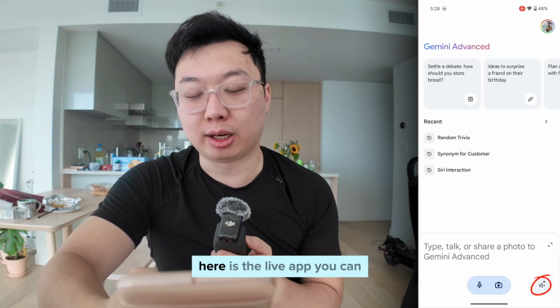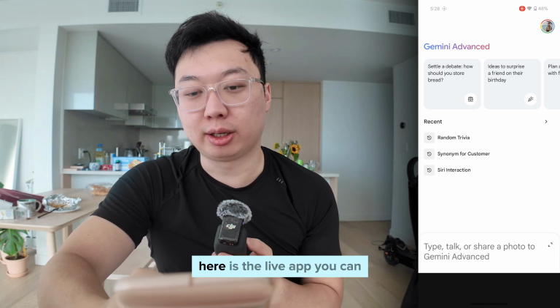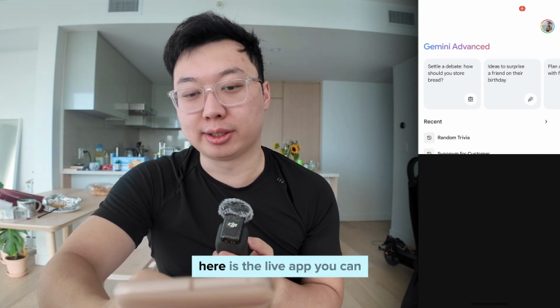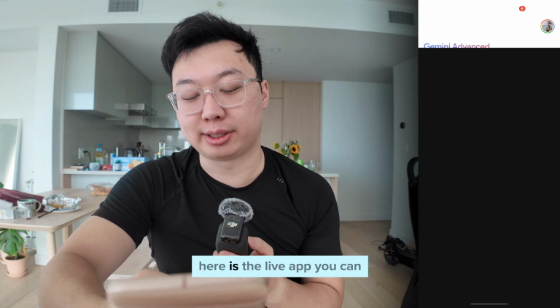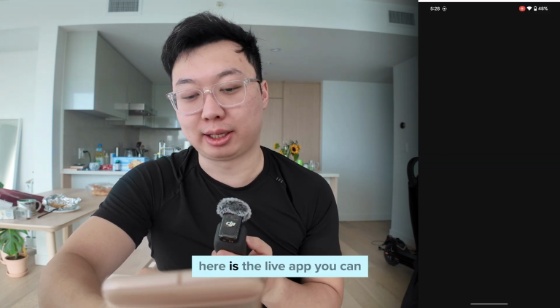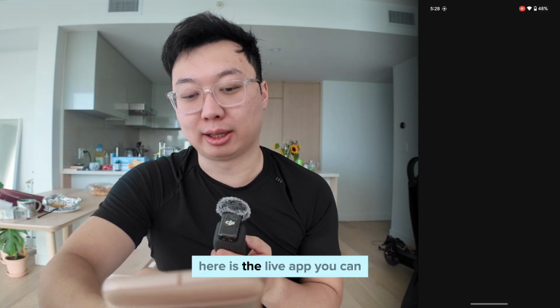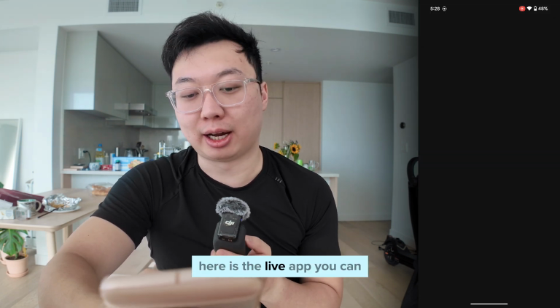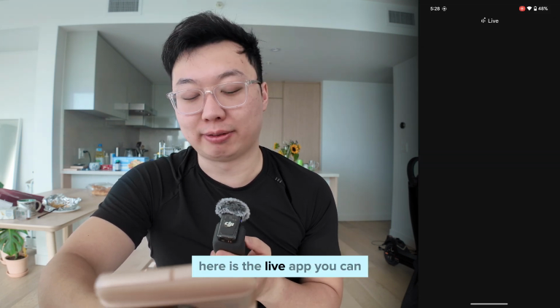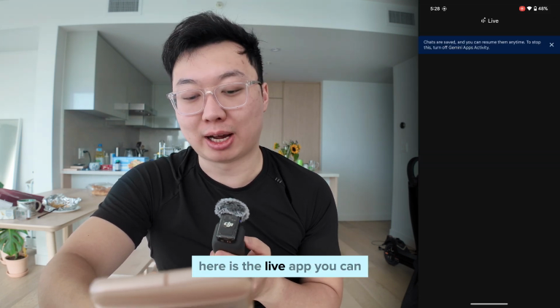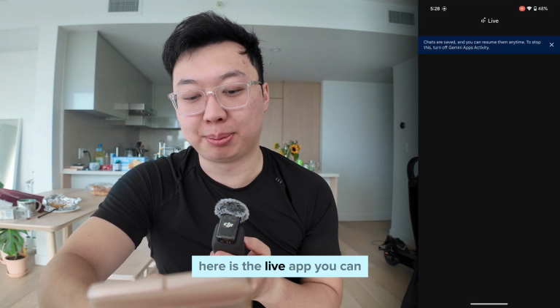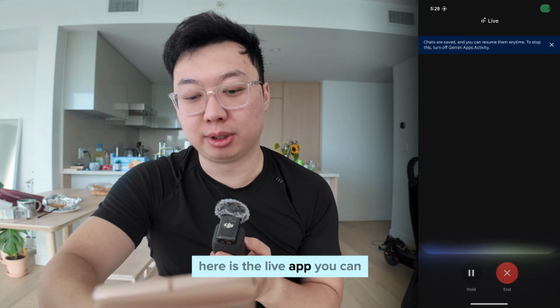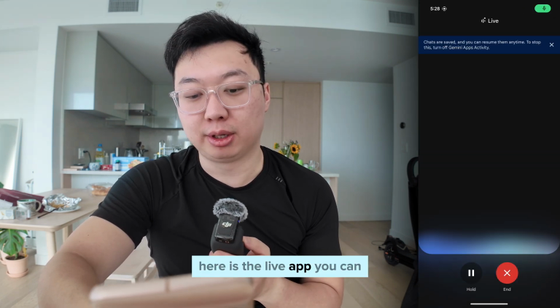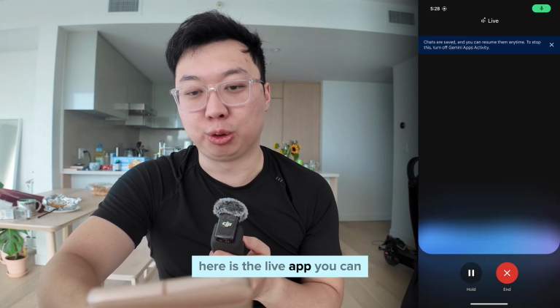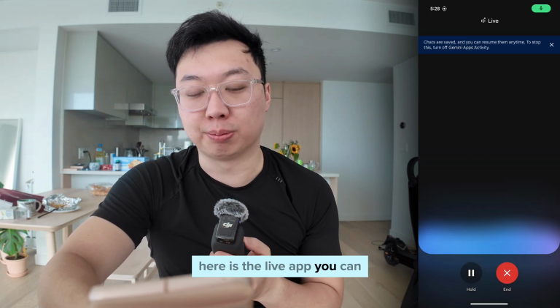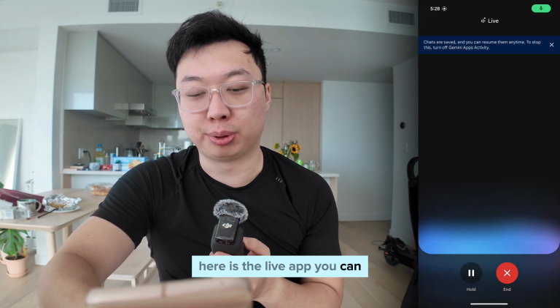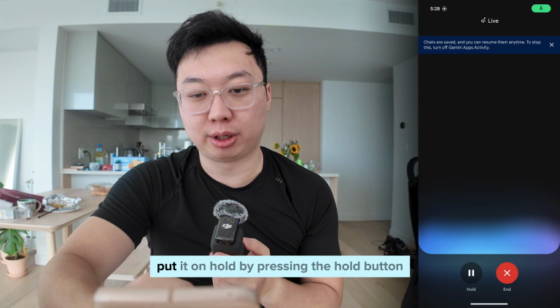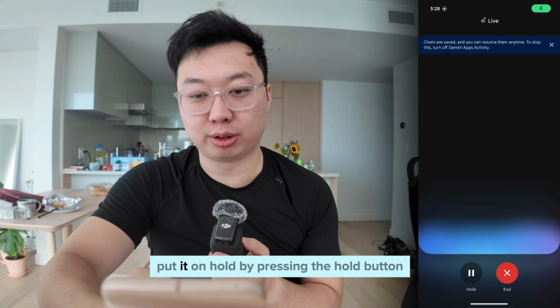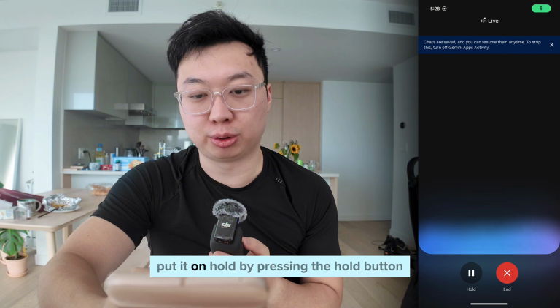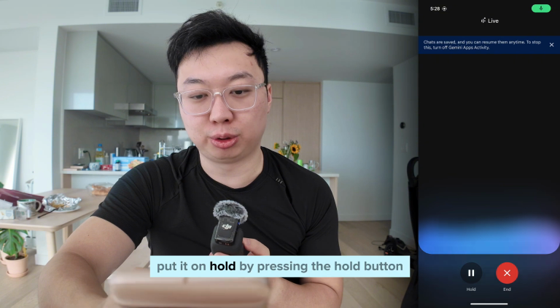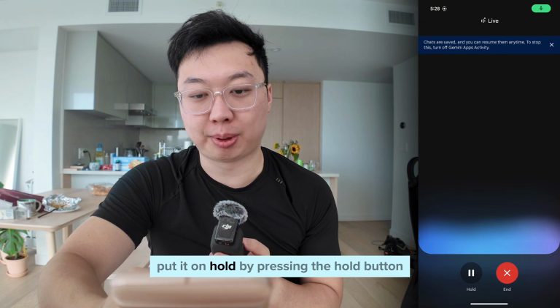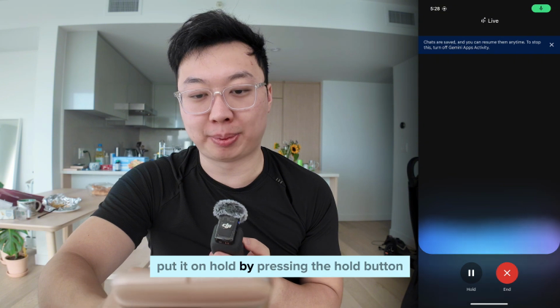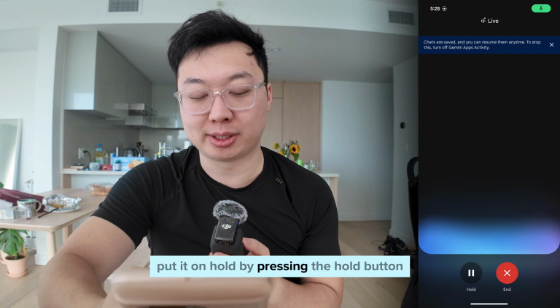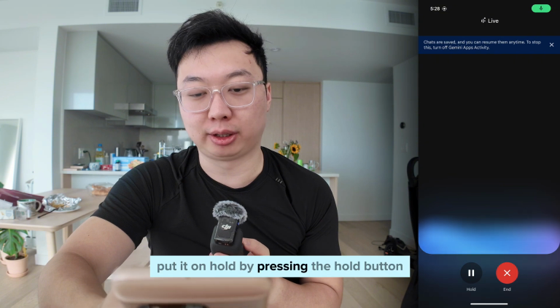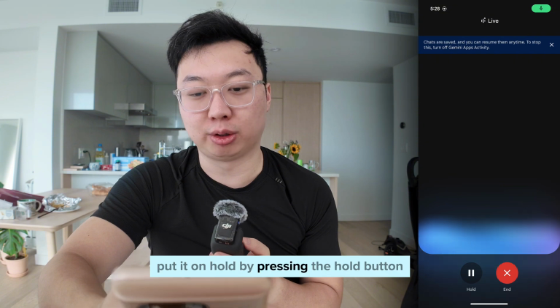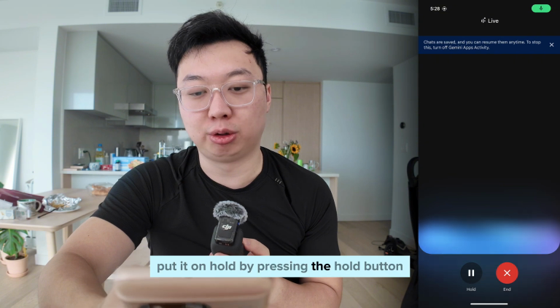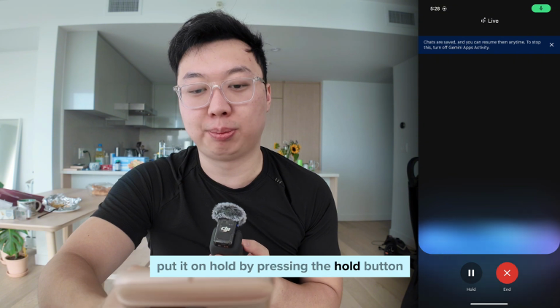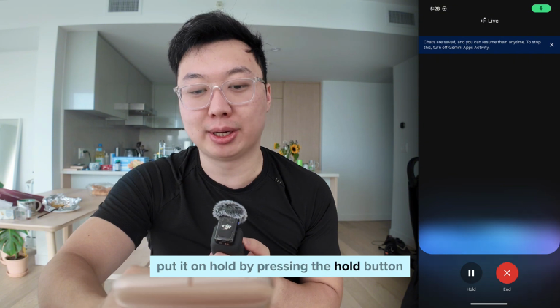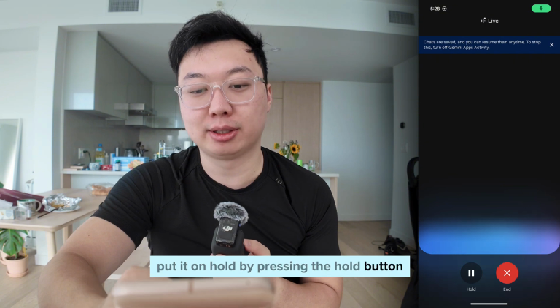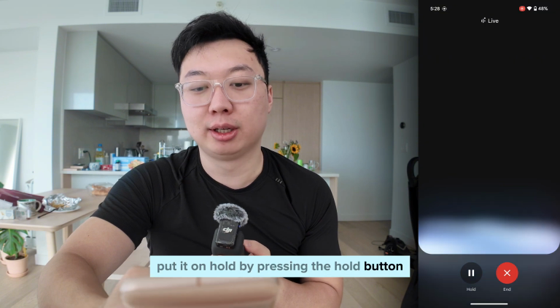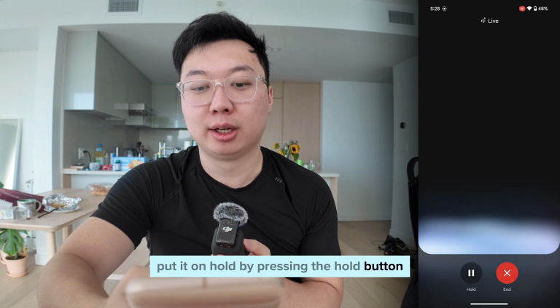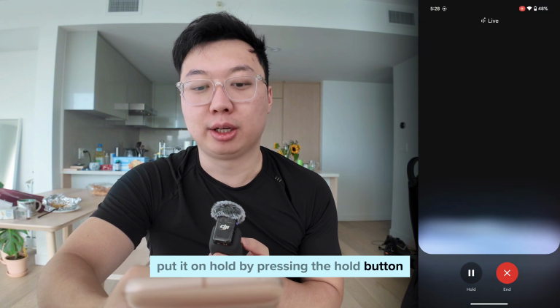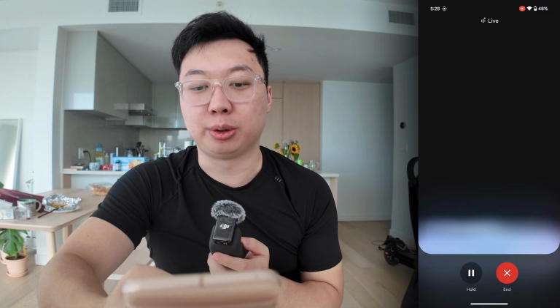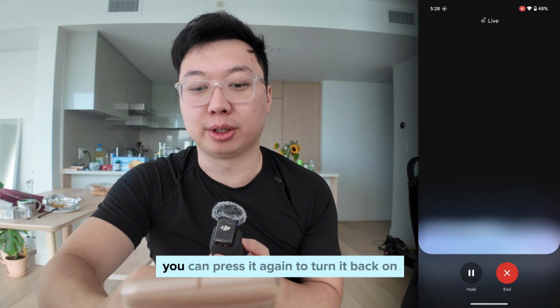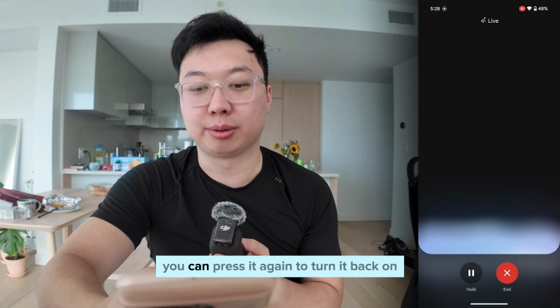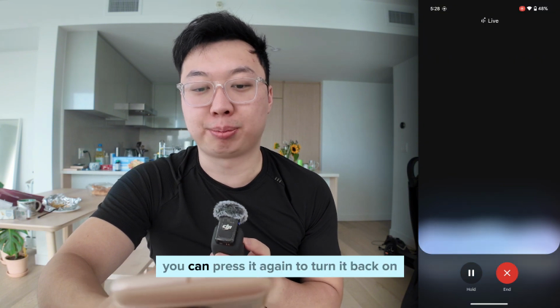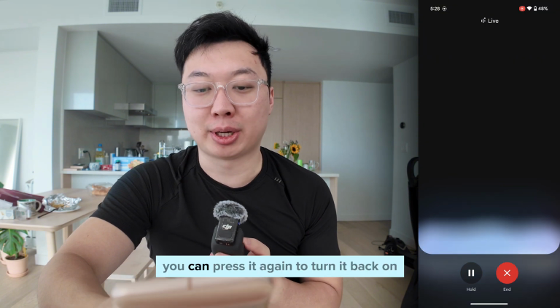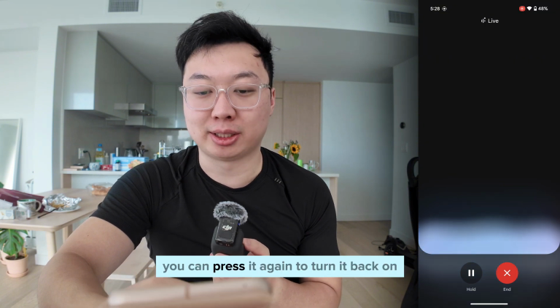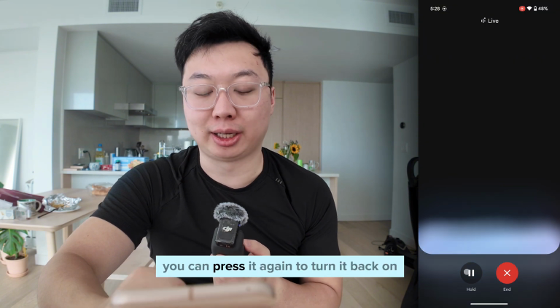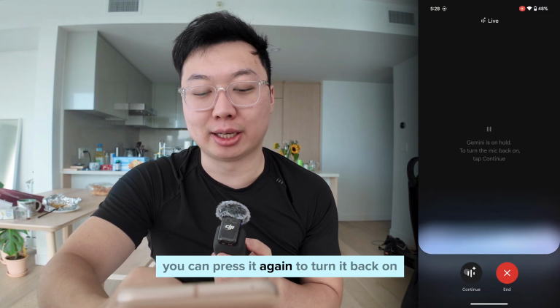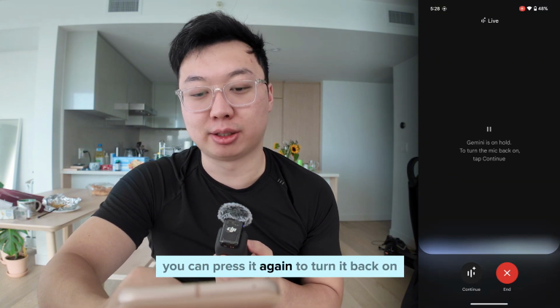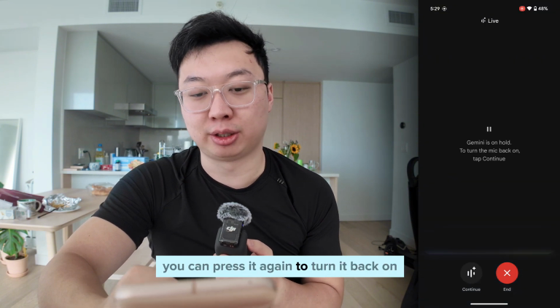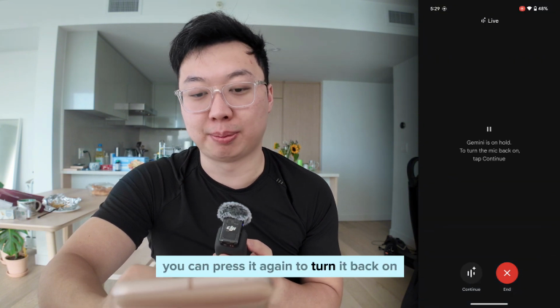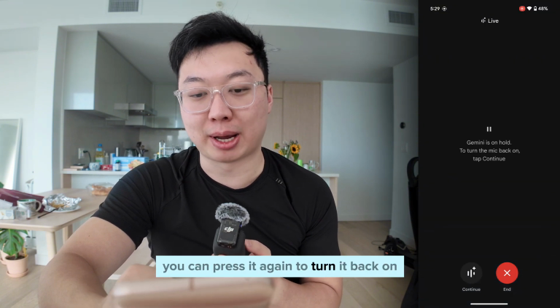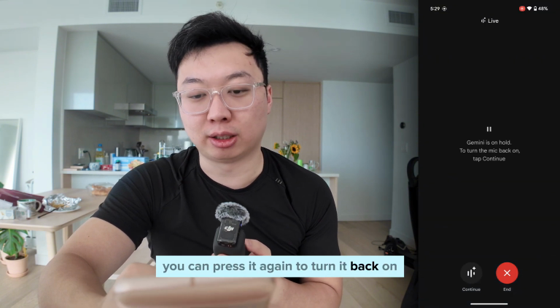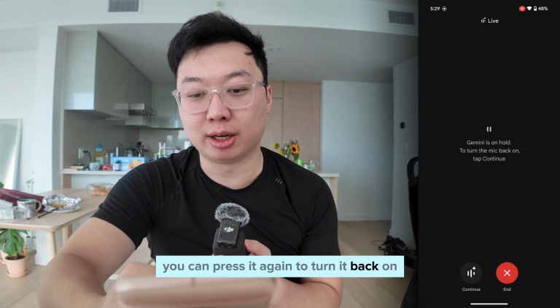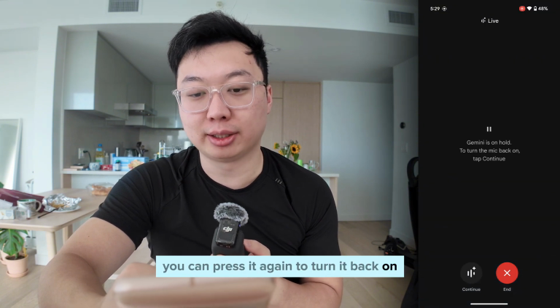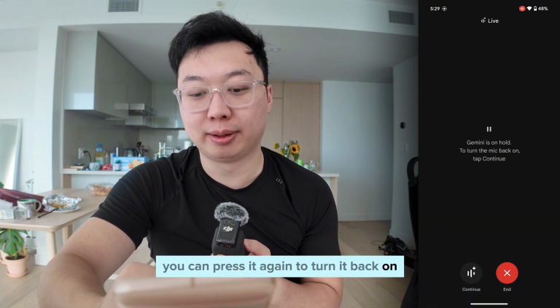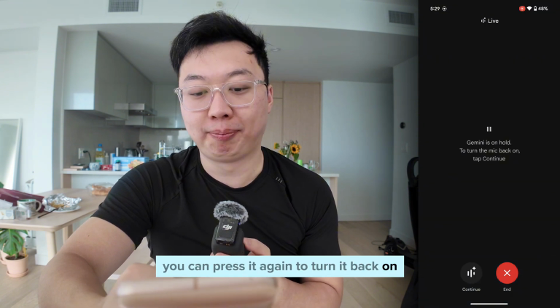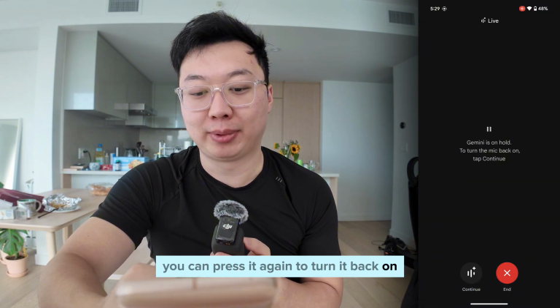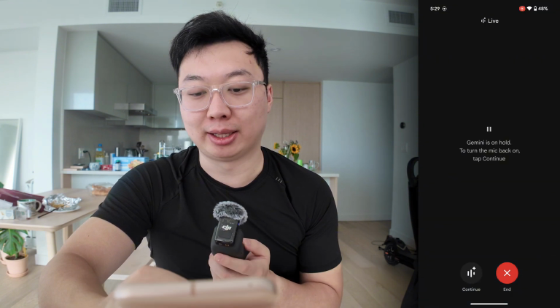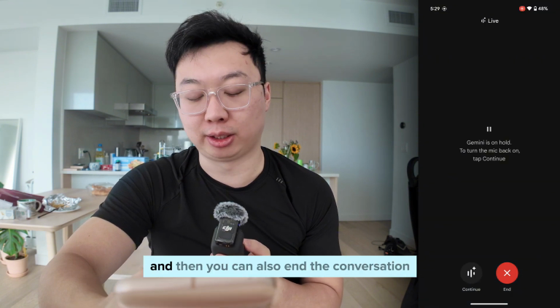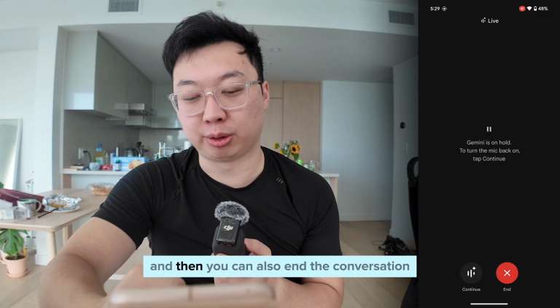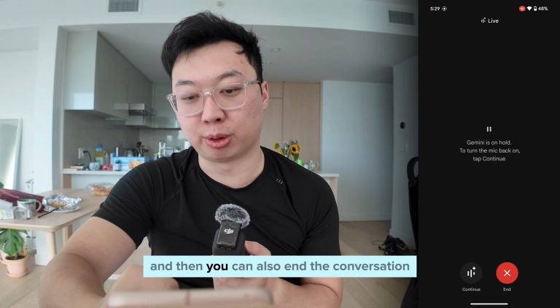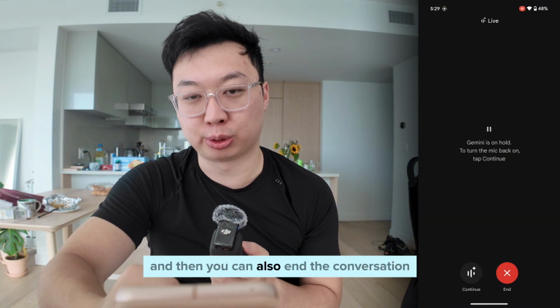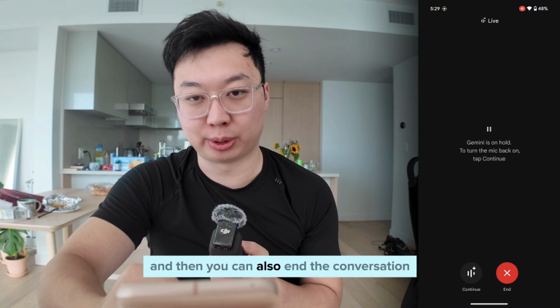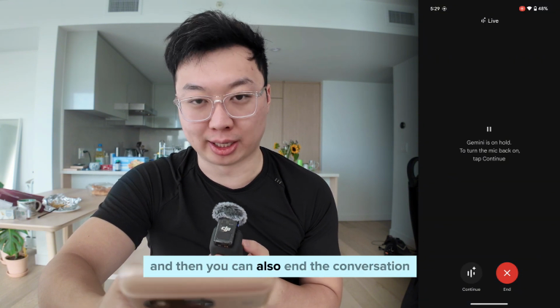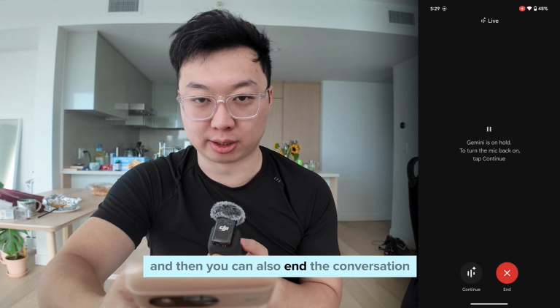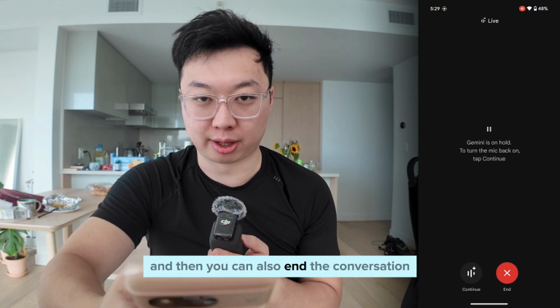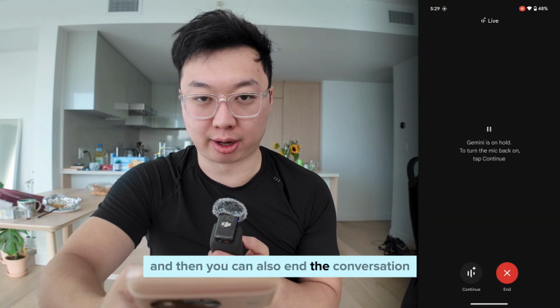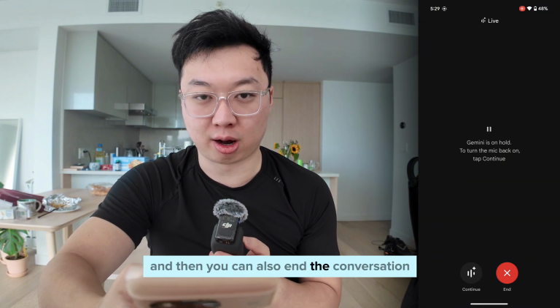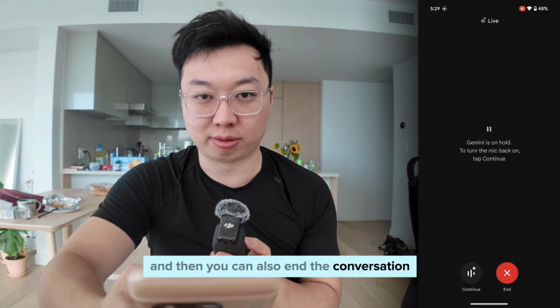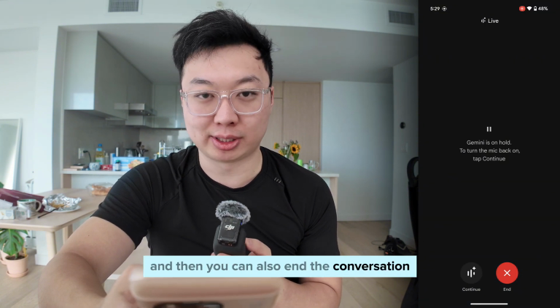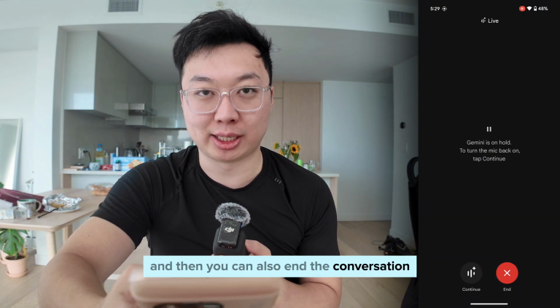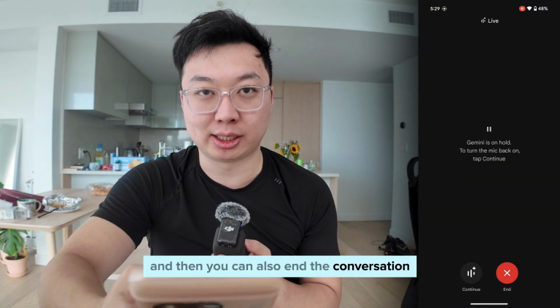Here is the live app. You can put it on hold by pressing the hold button, press it again to turn it back on, and then you can also end the conversation.